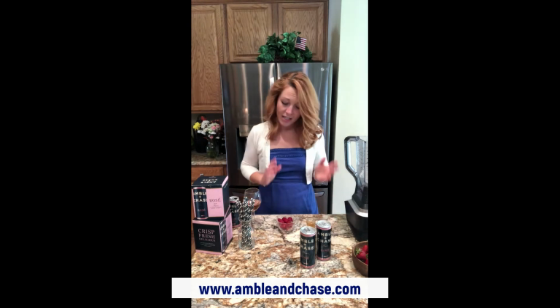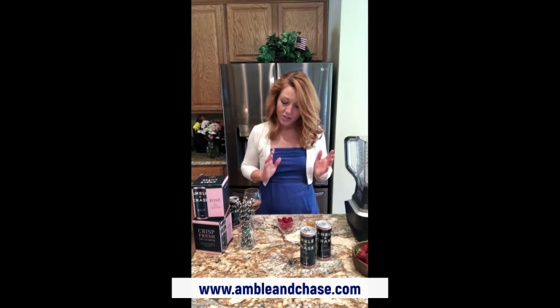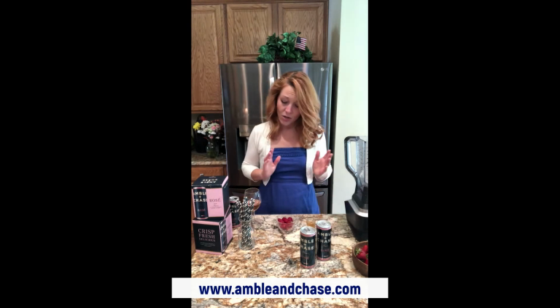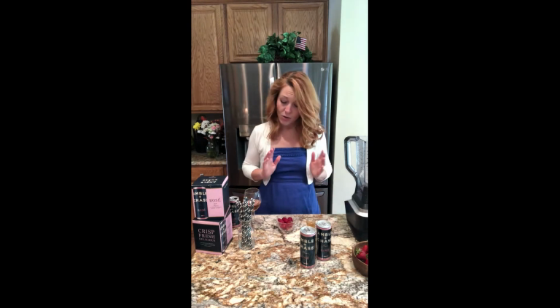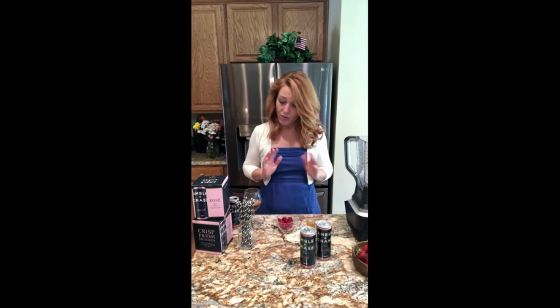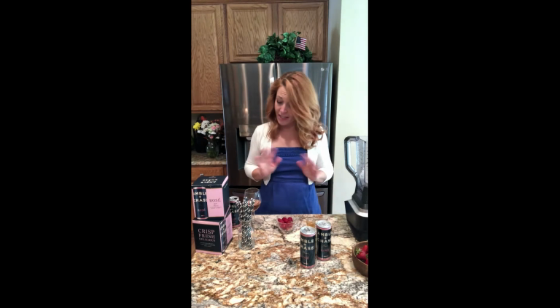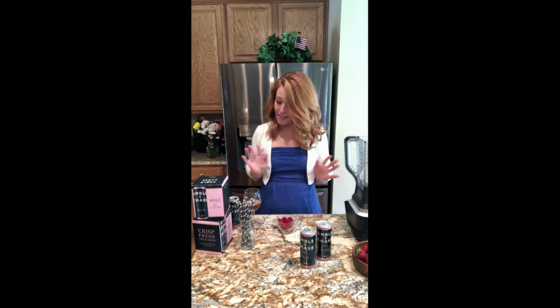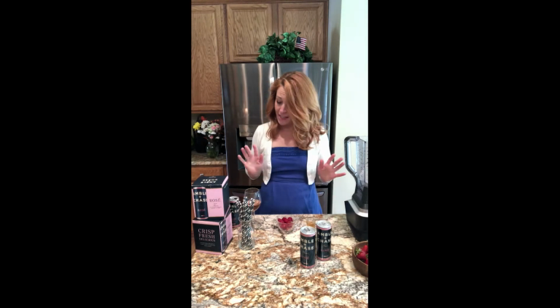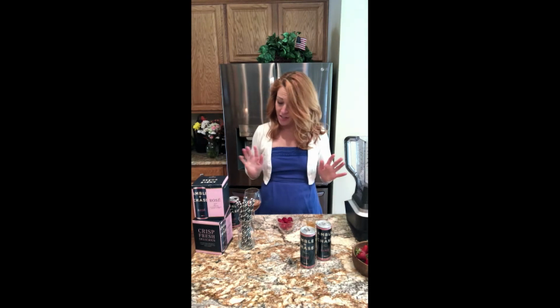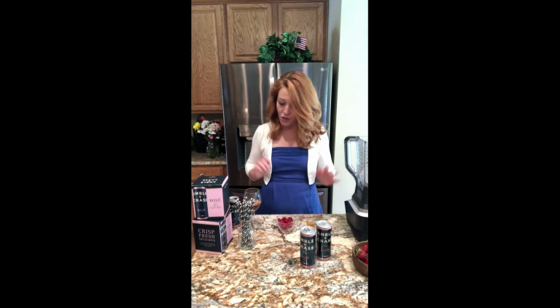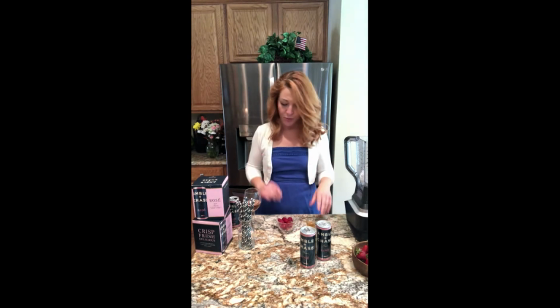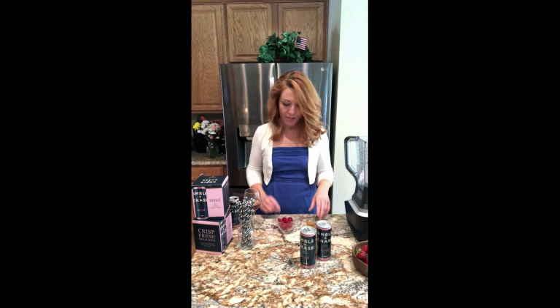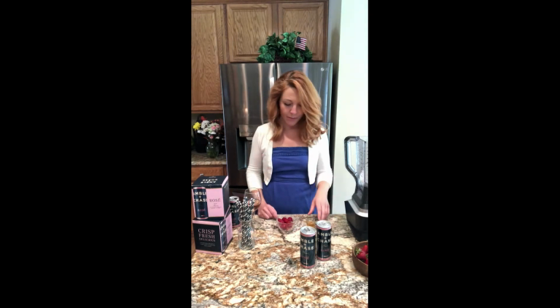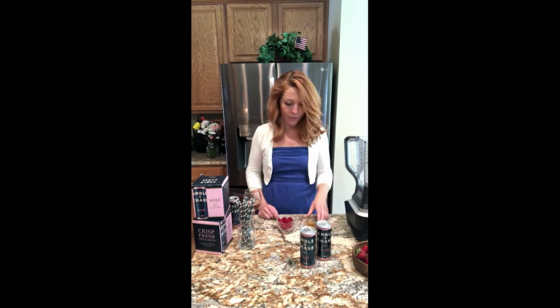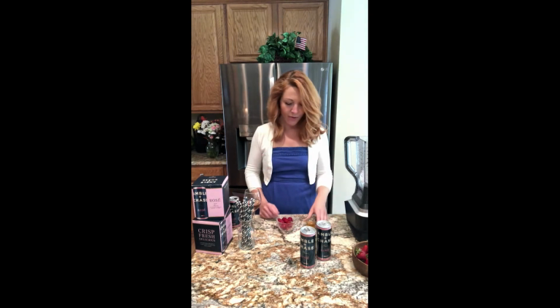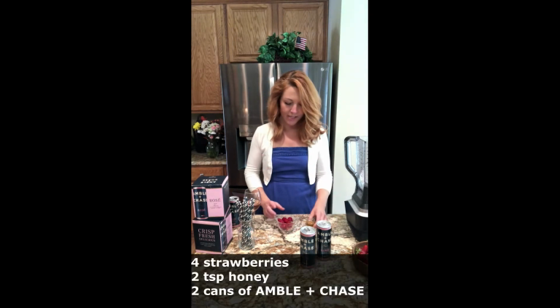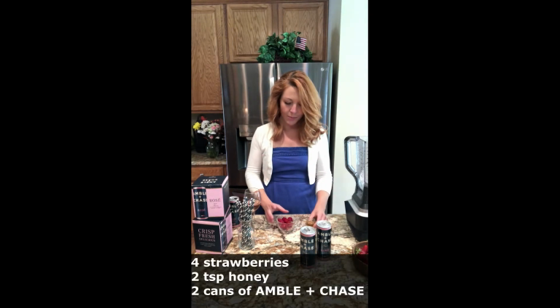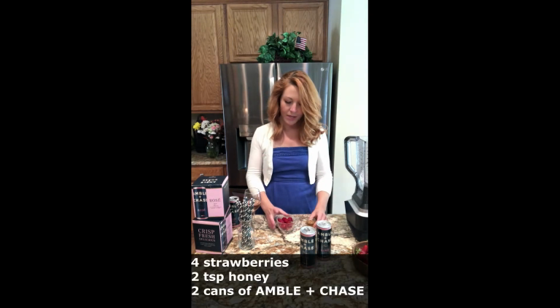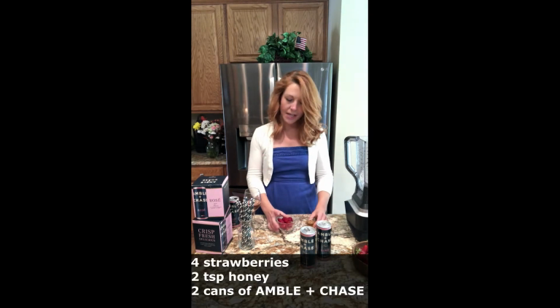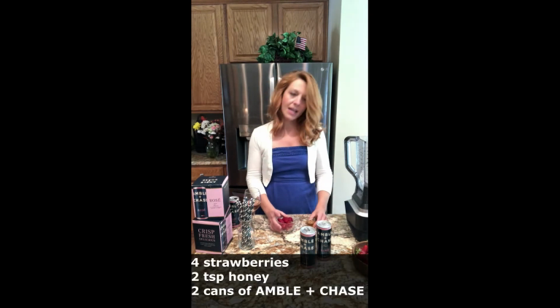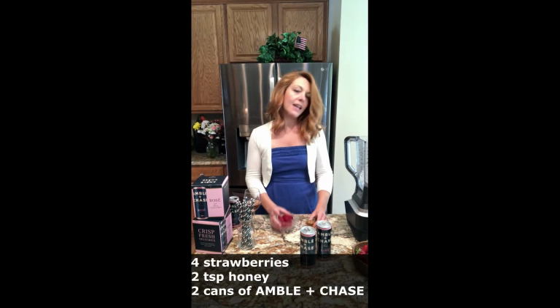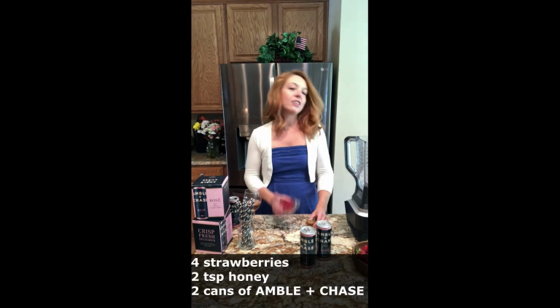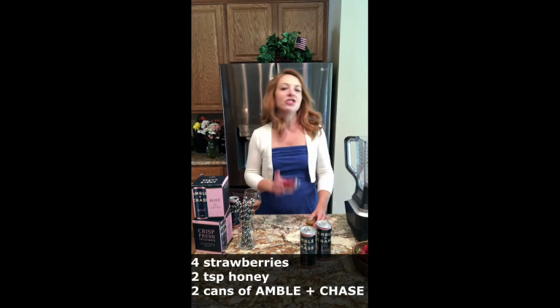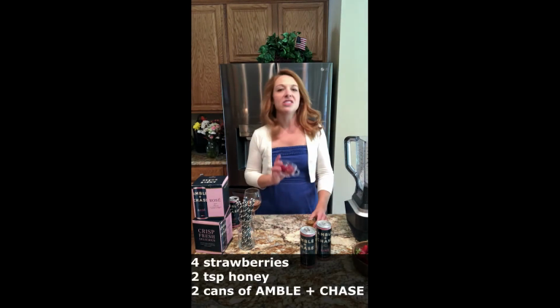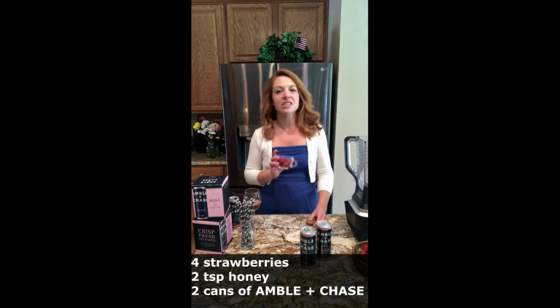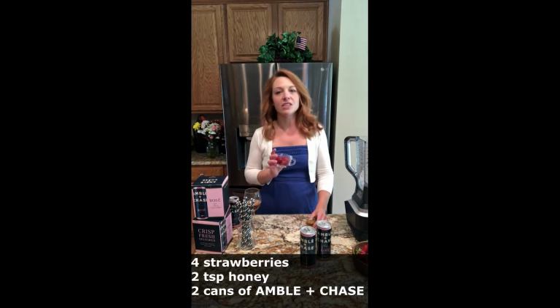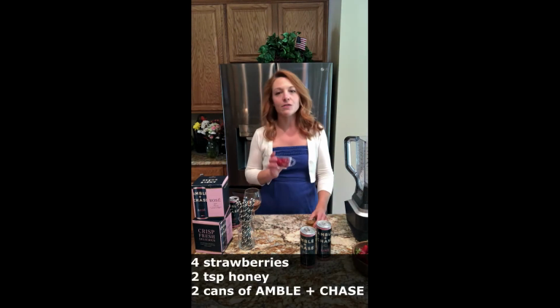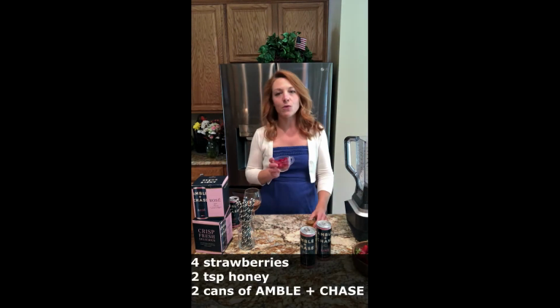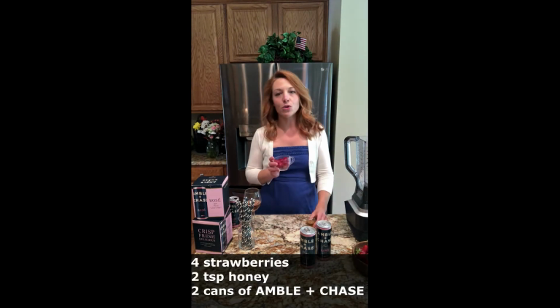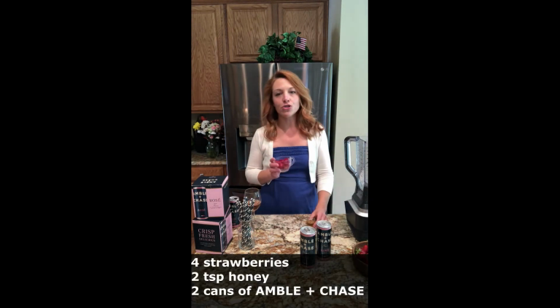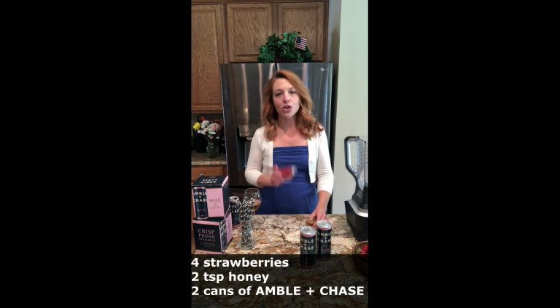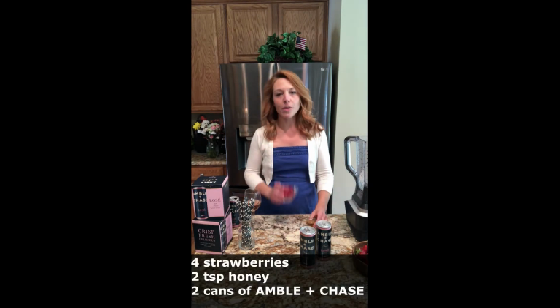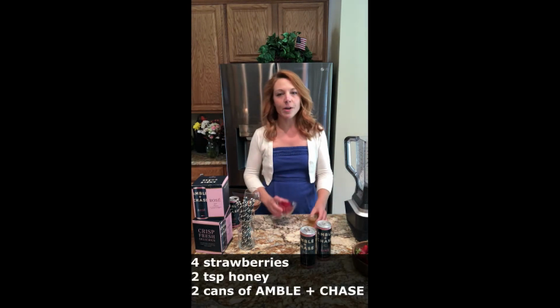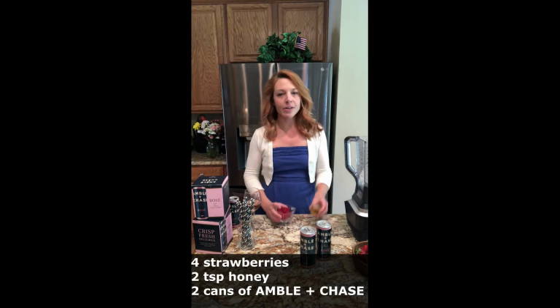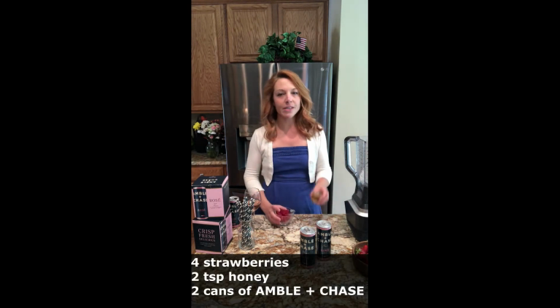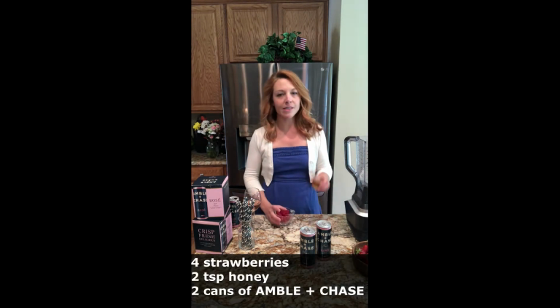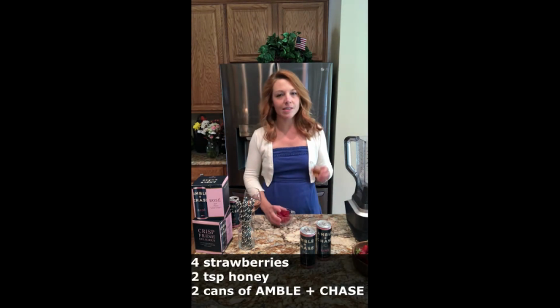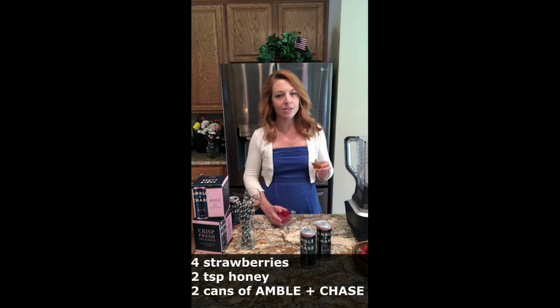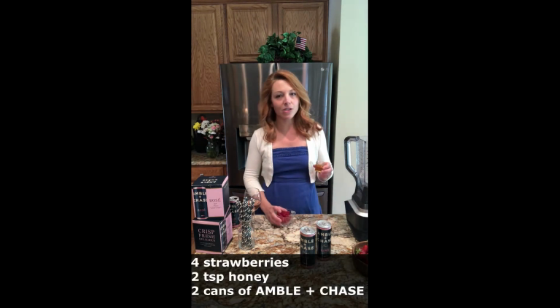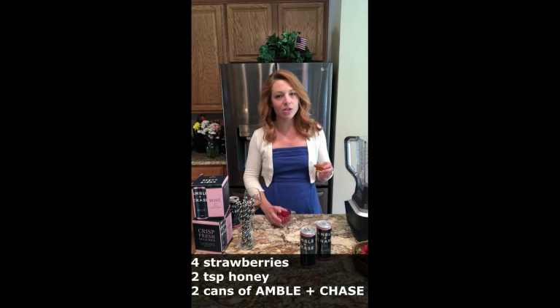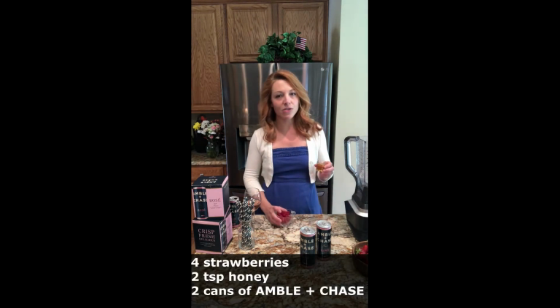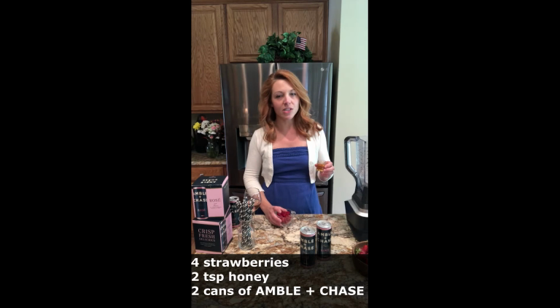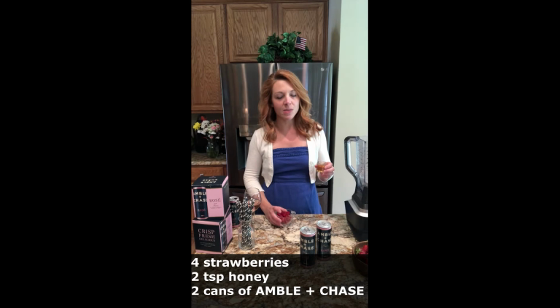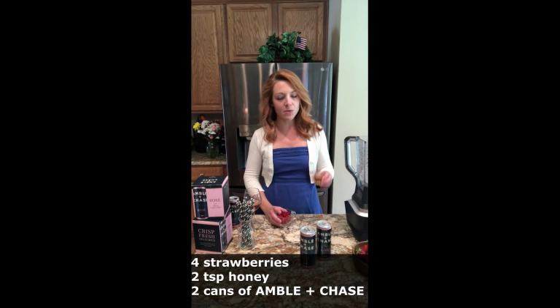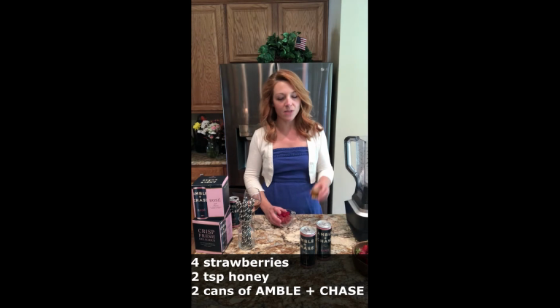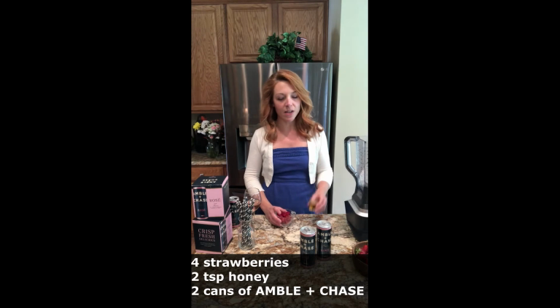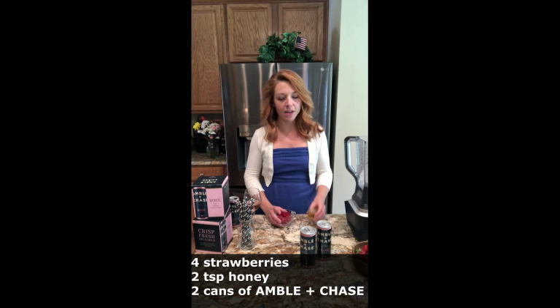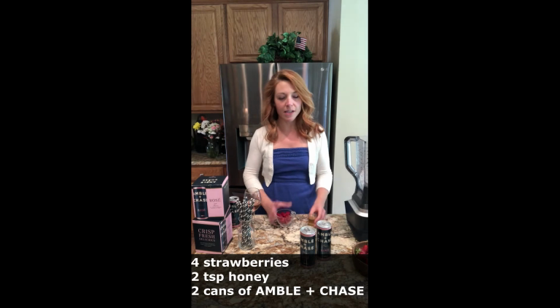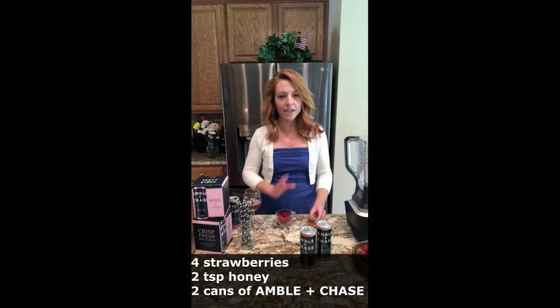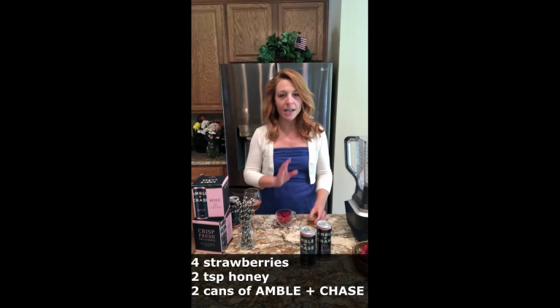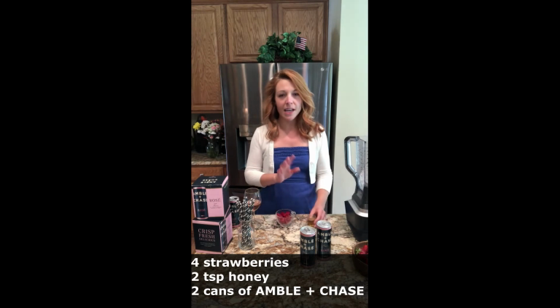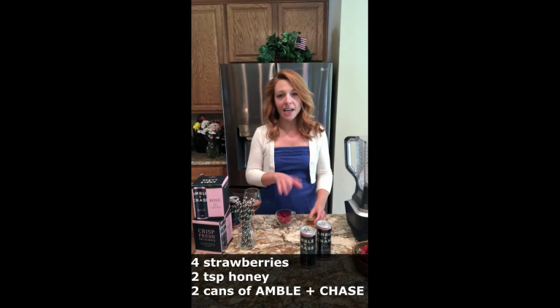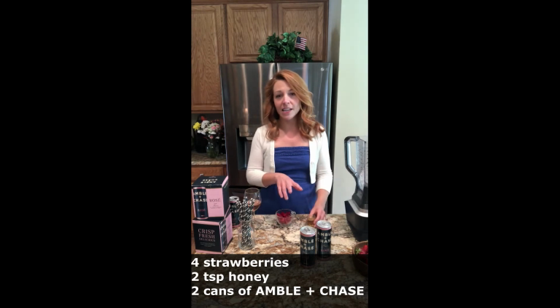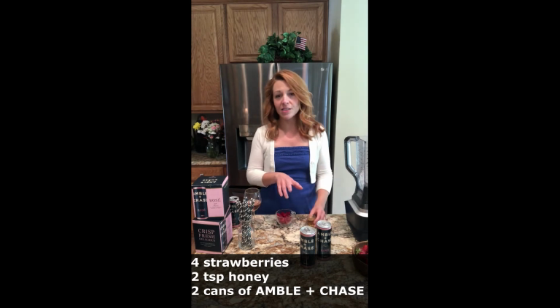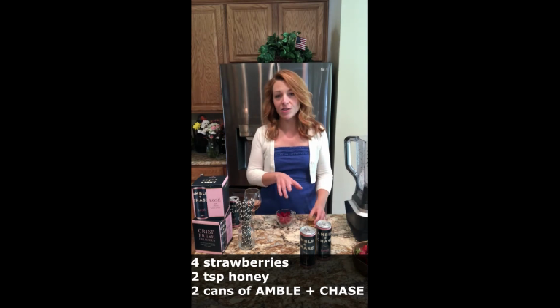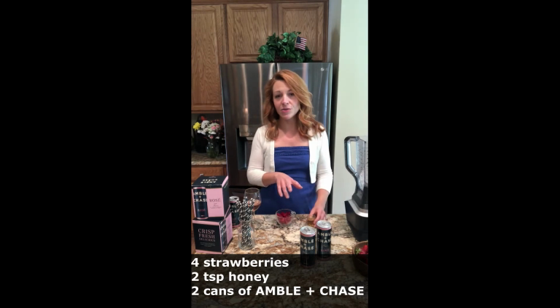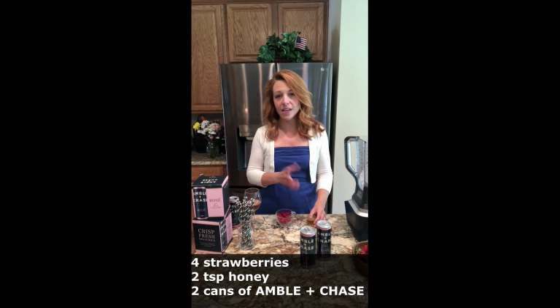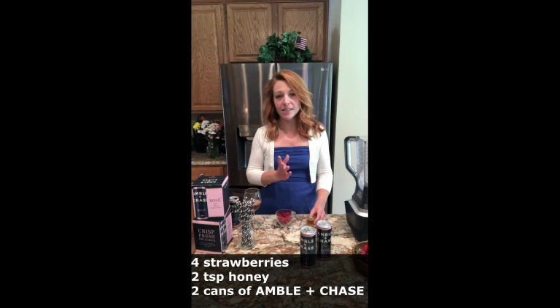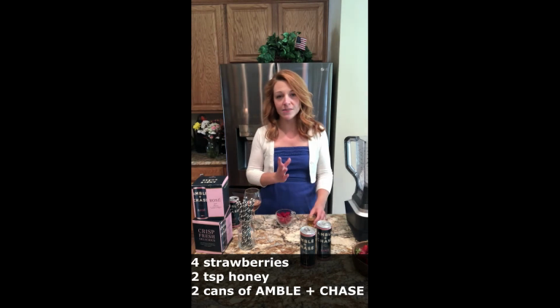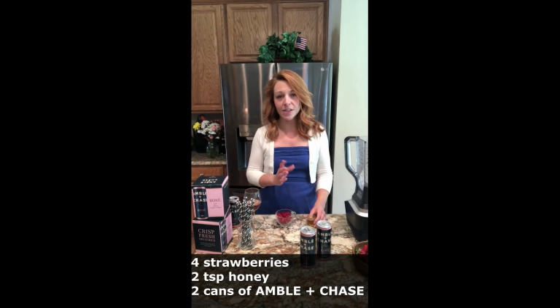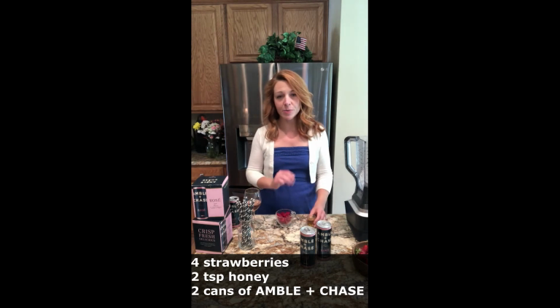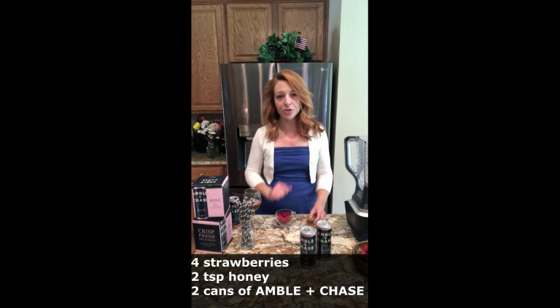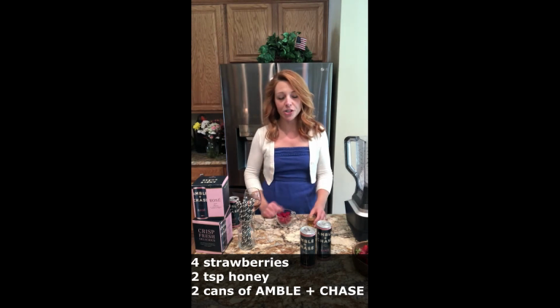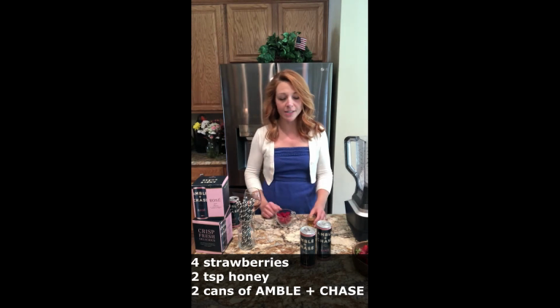So like I said, super simple recipe: just four strawberries, two teaspoons of honey, and two cans of Amble & Chase.